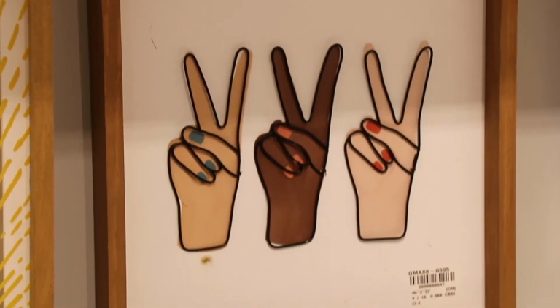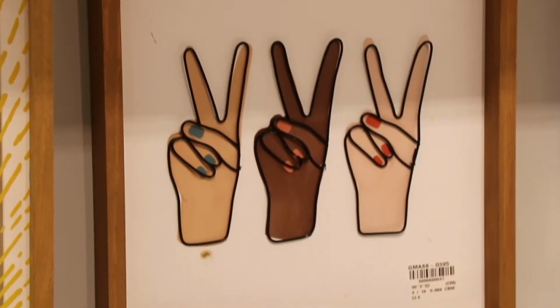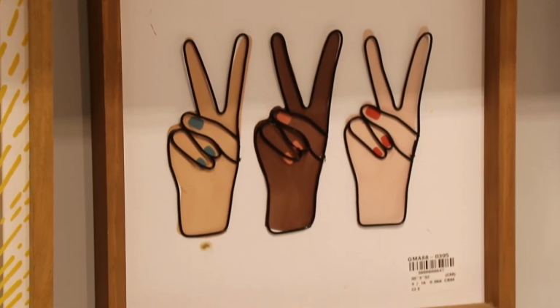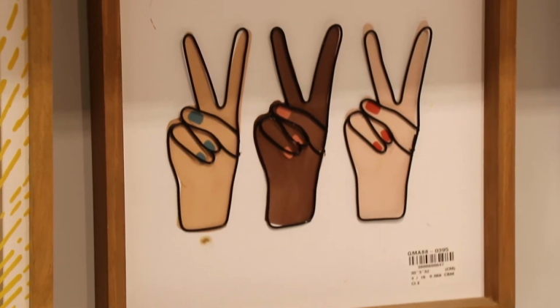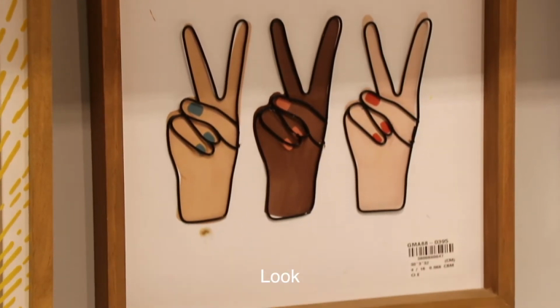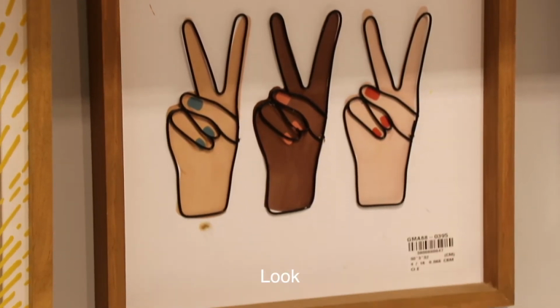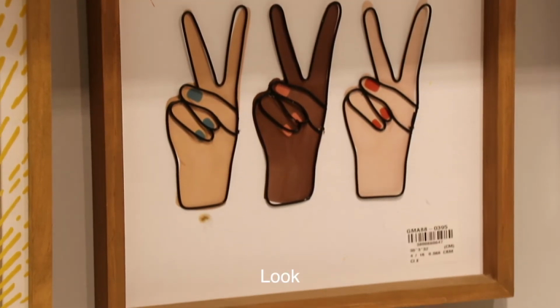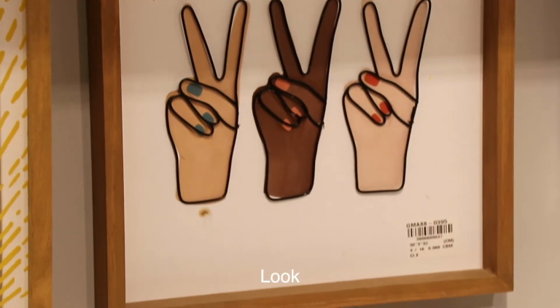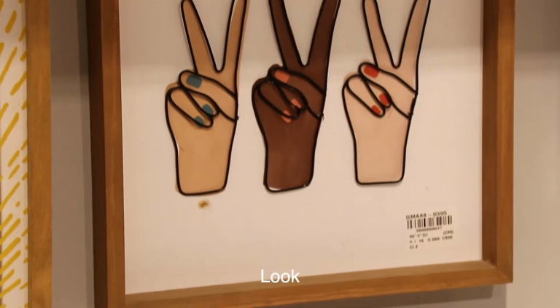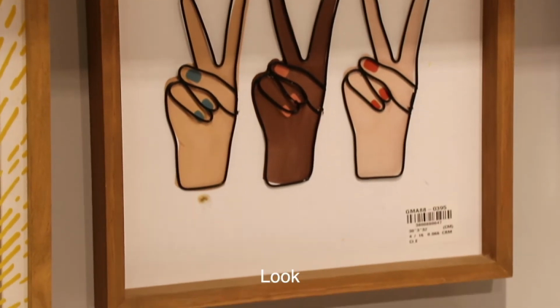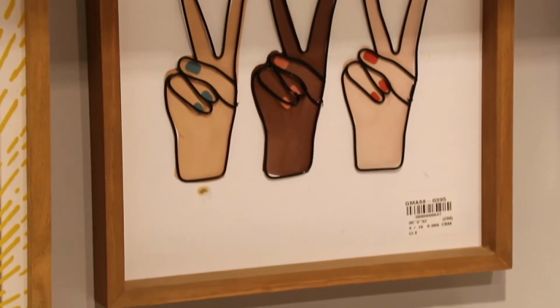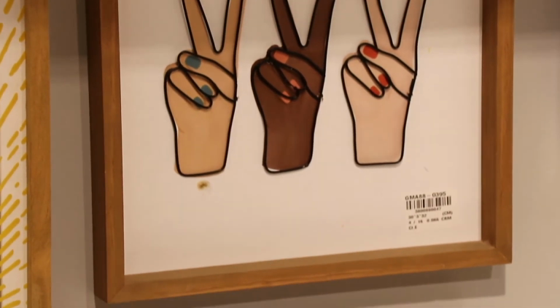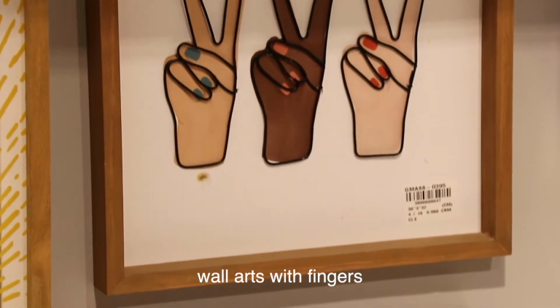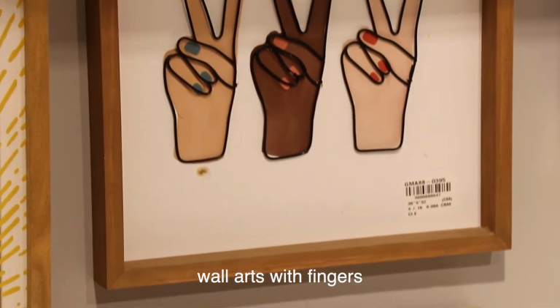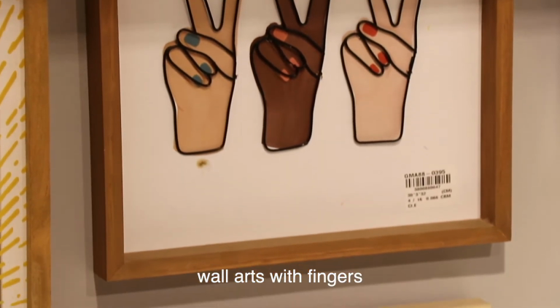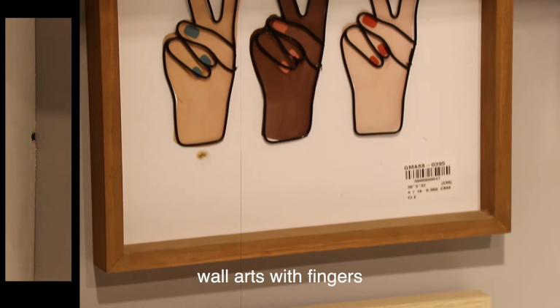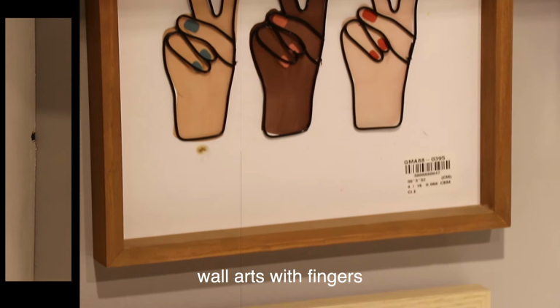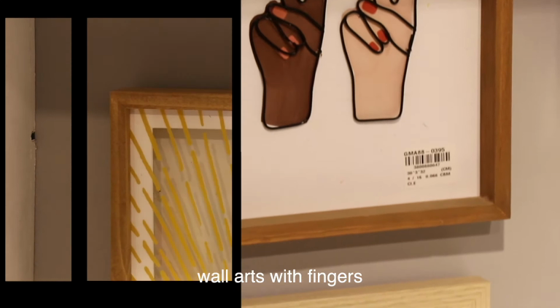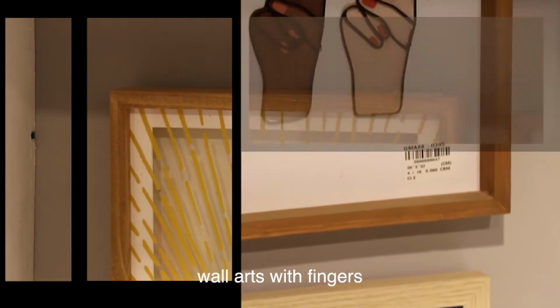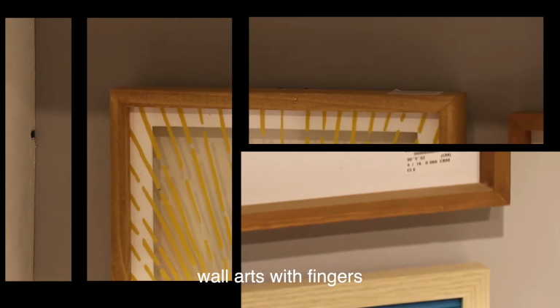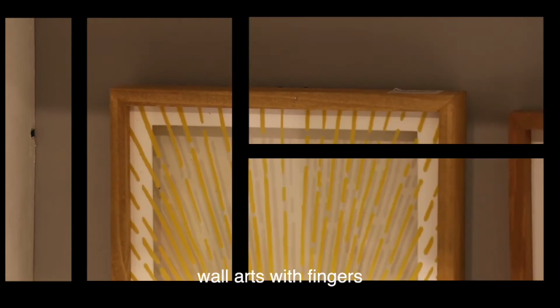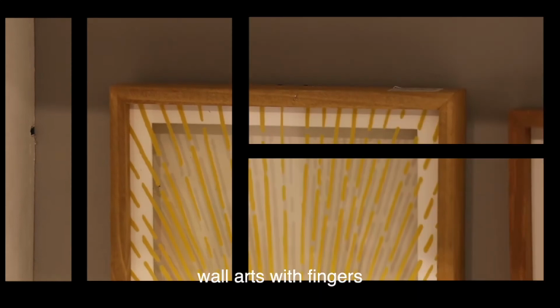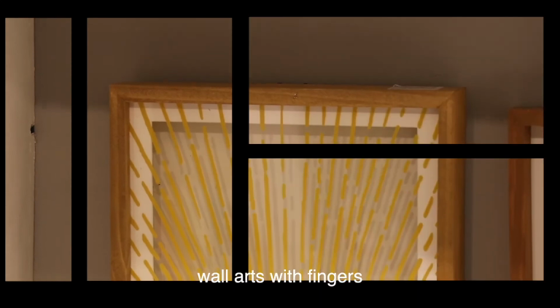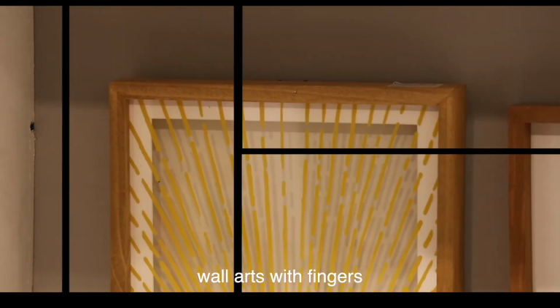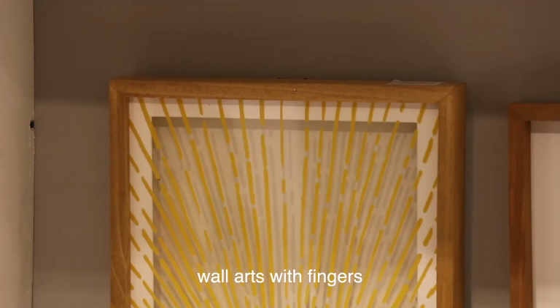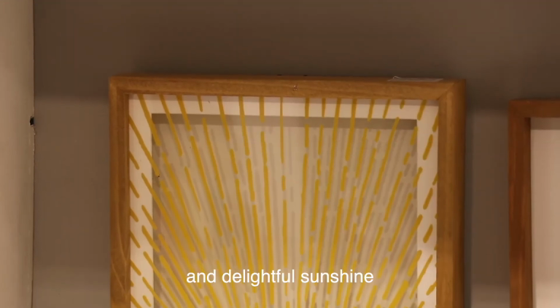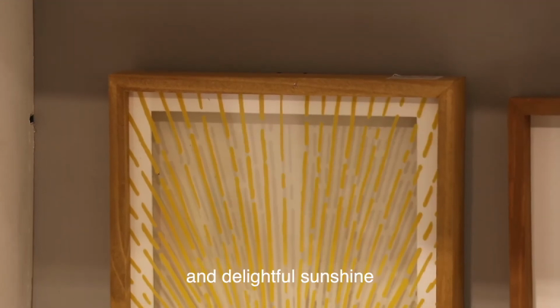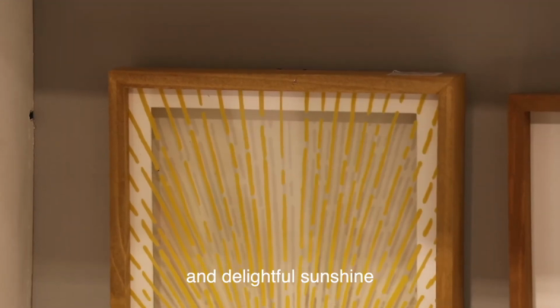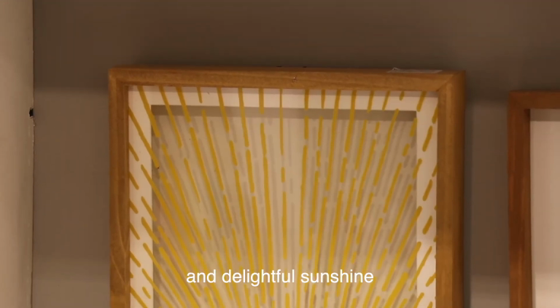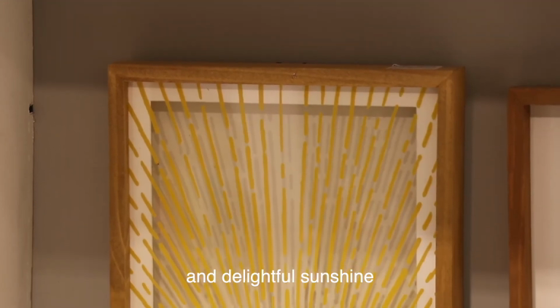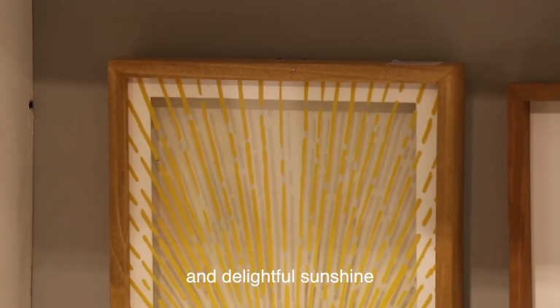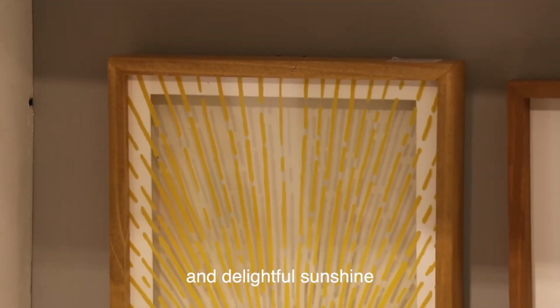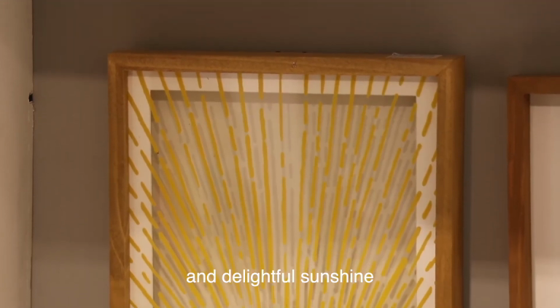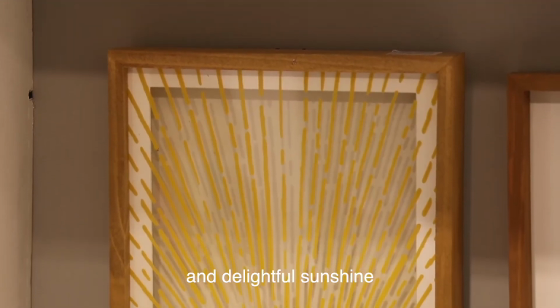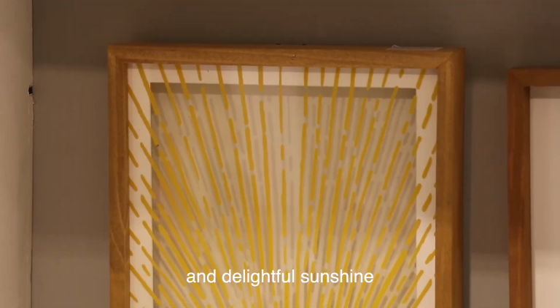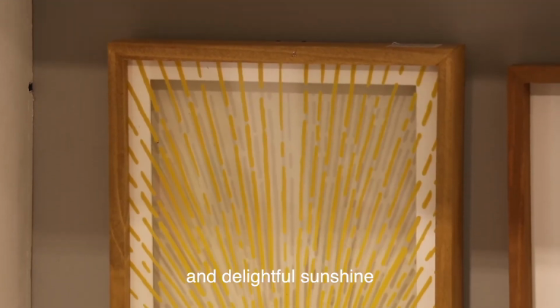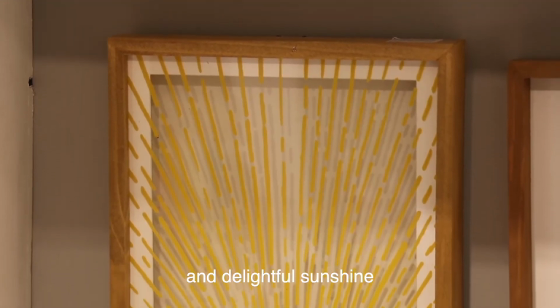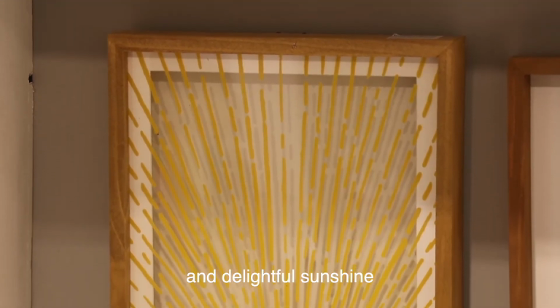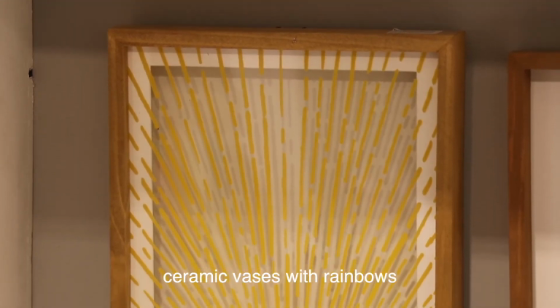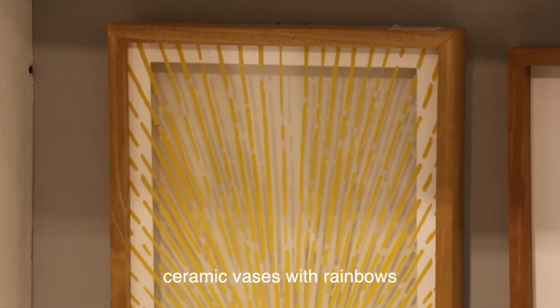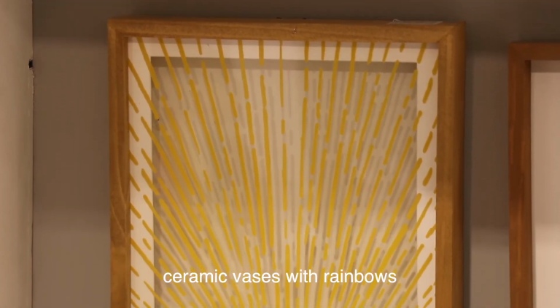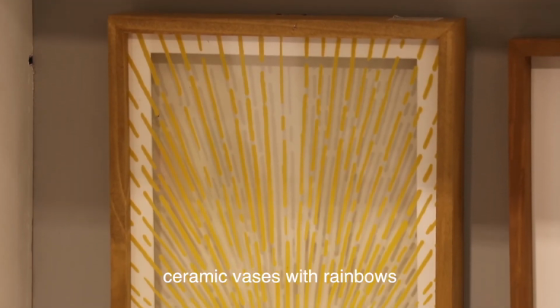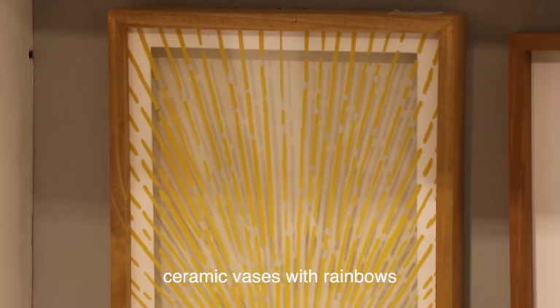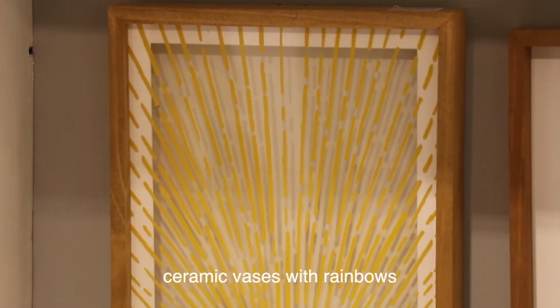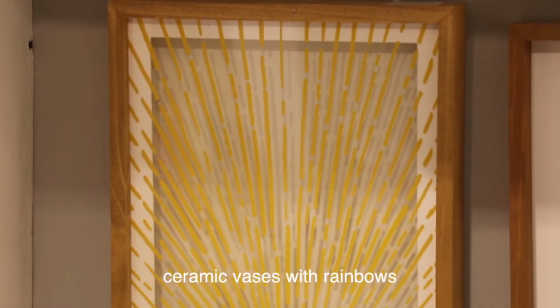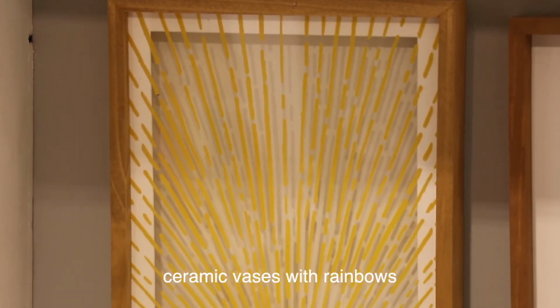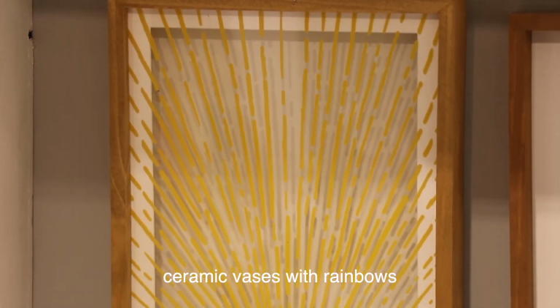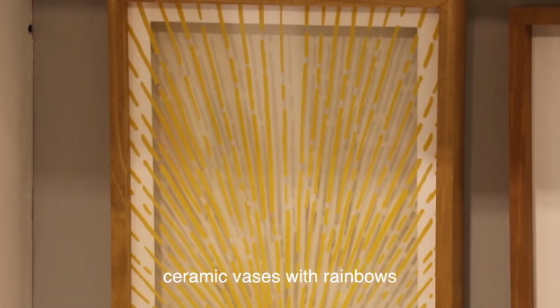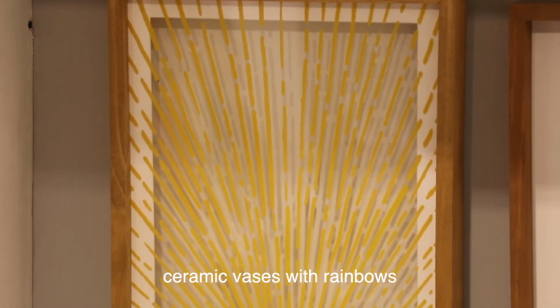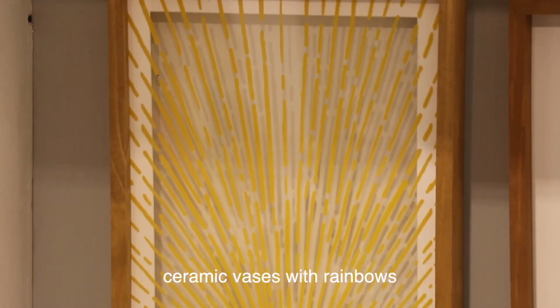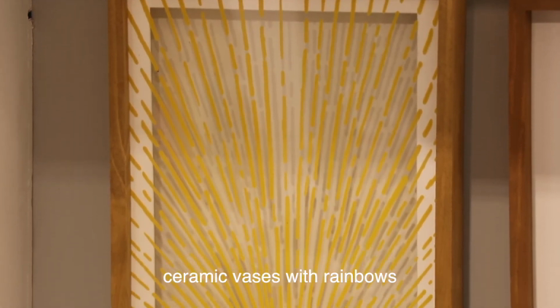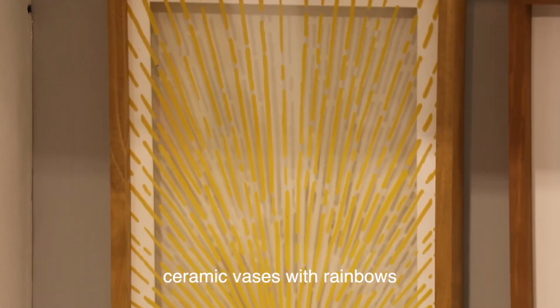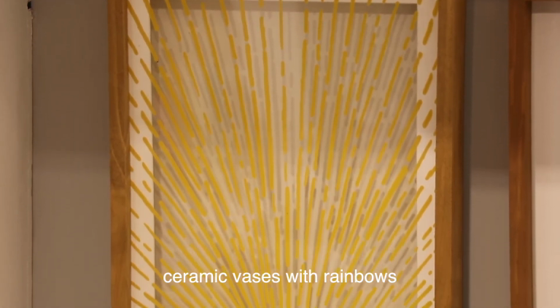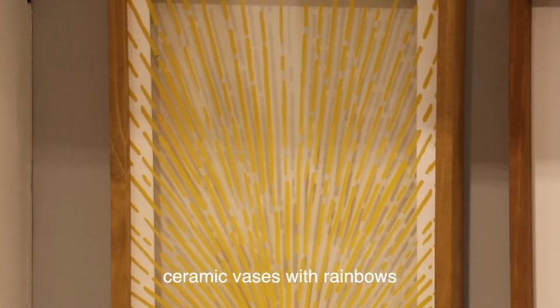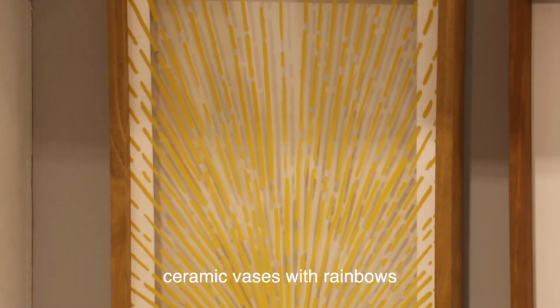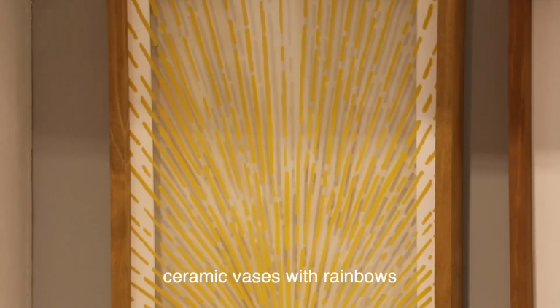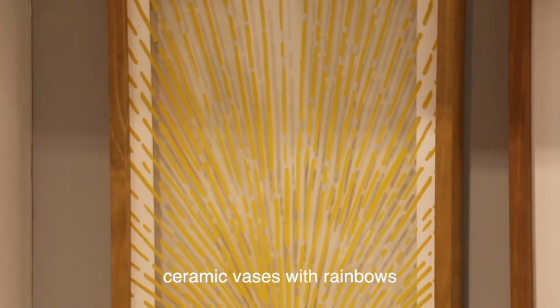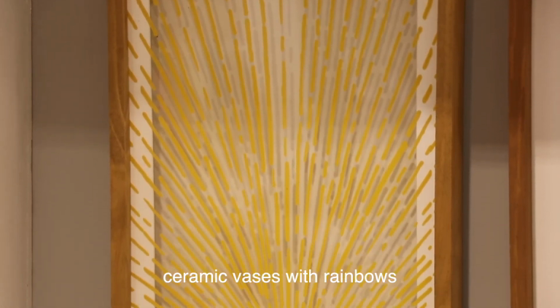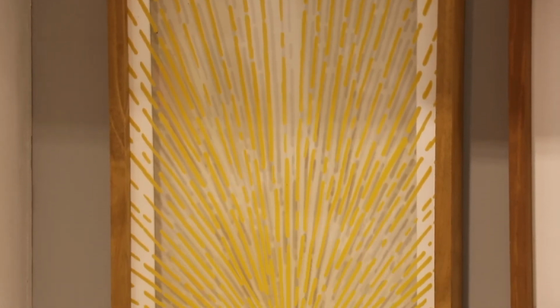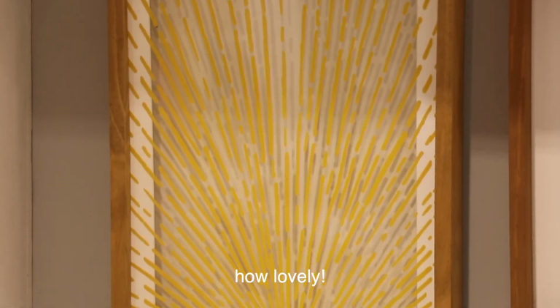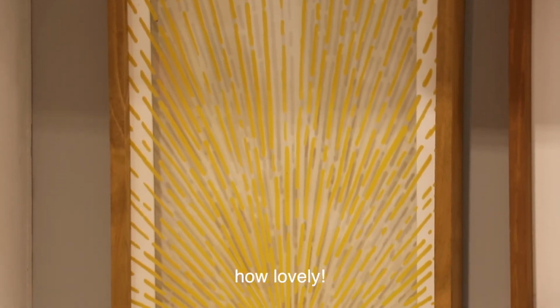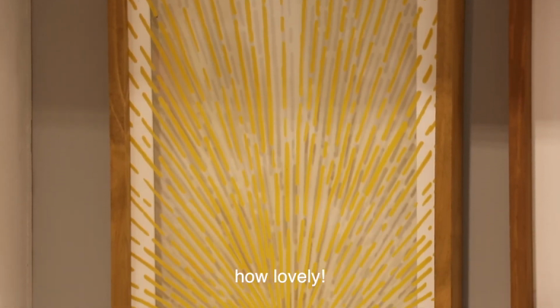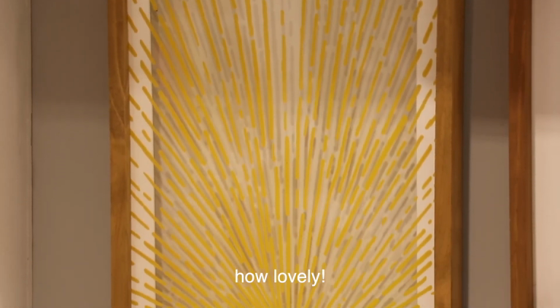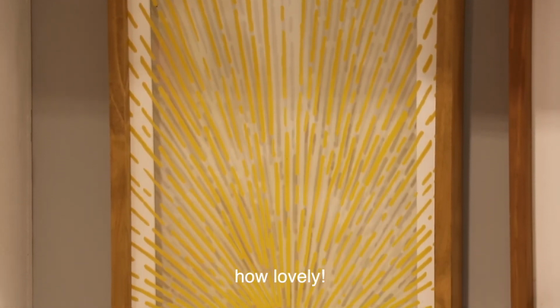Look! Wall arts with fingers and delightful sunshine, ceramic vases and rainbows. How lovely!